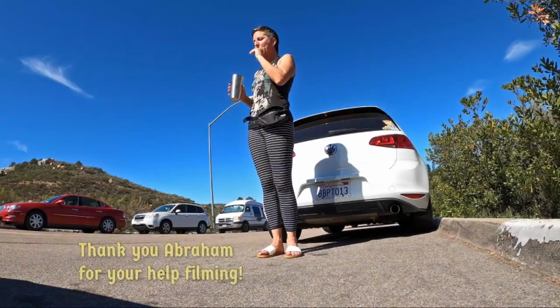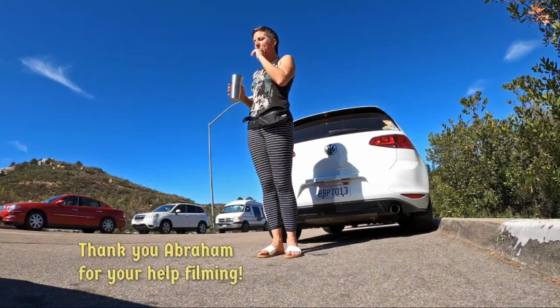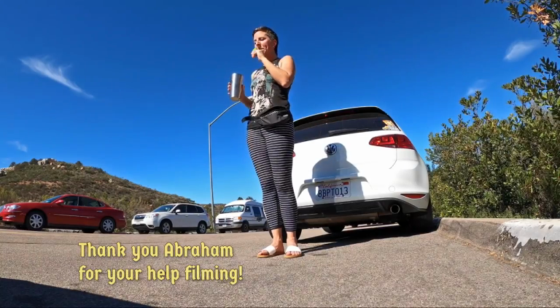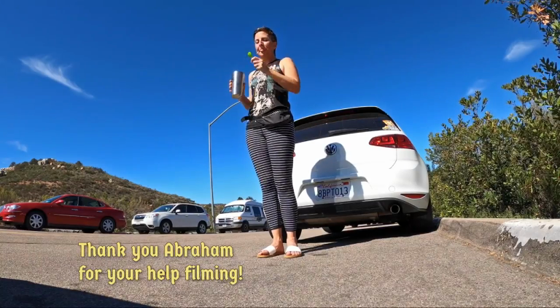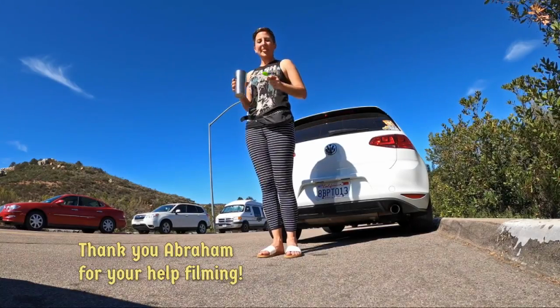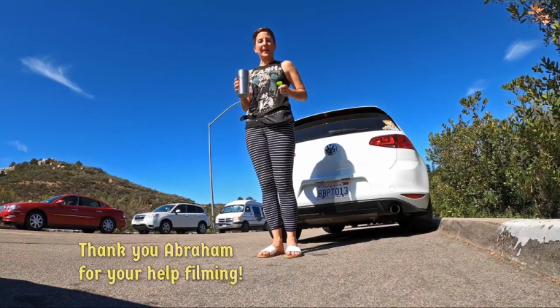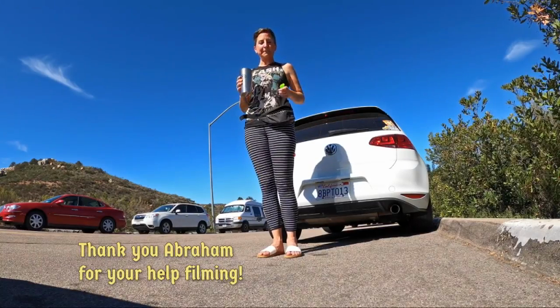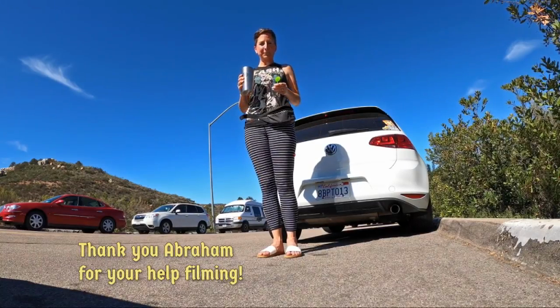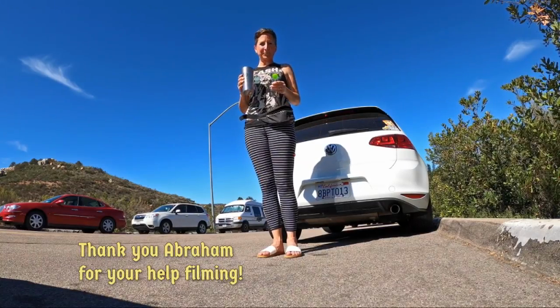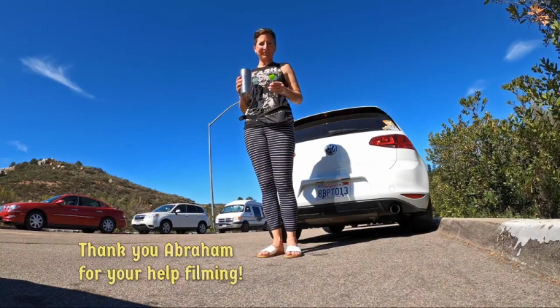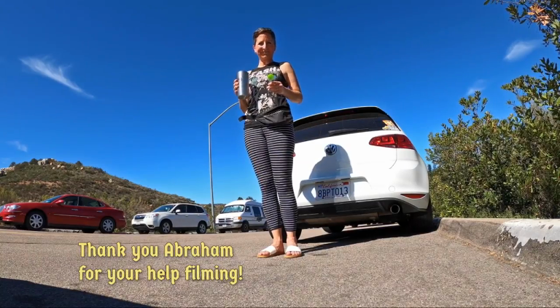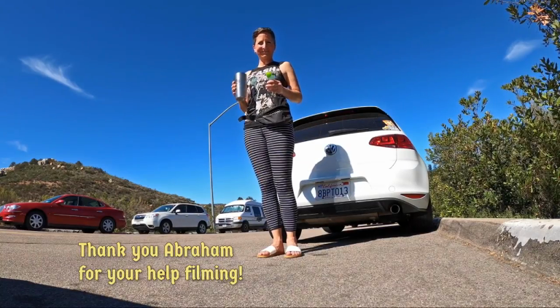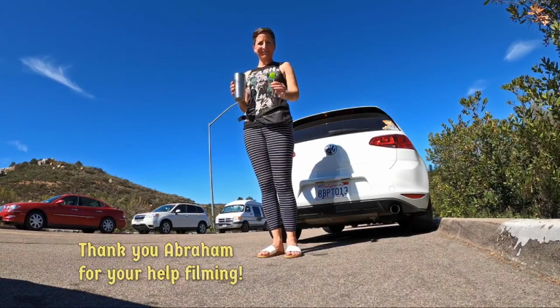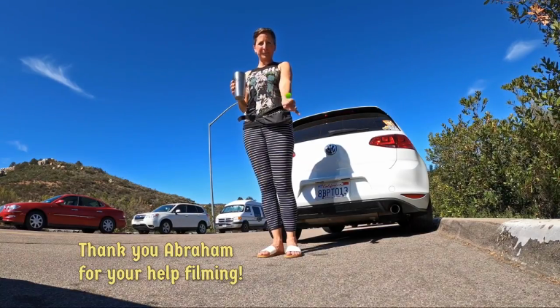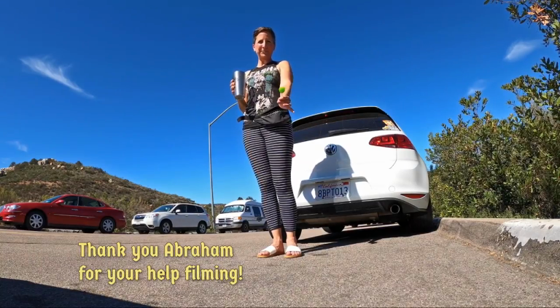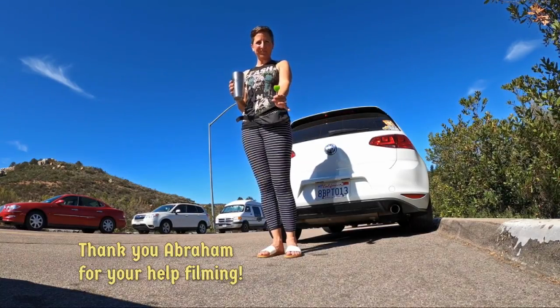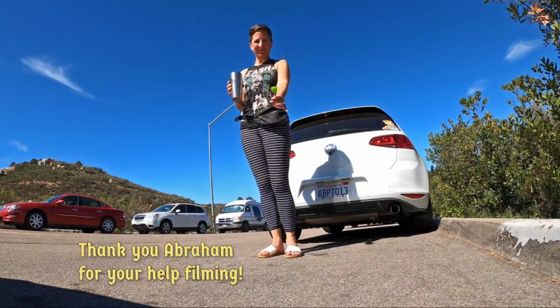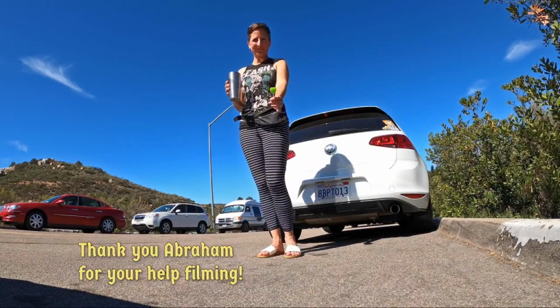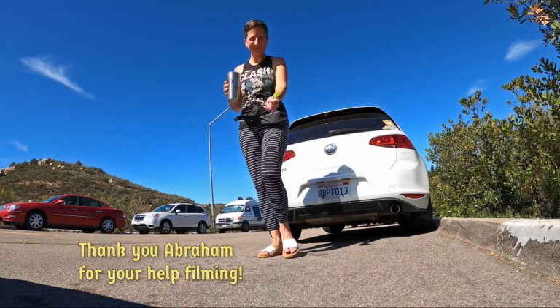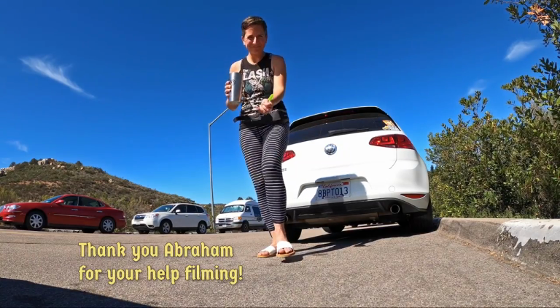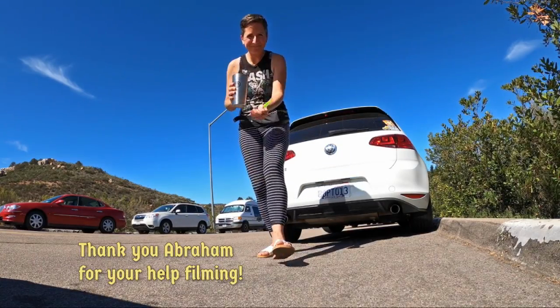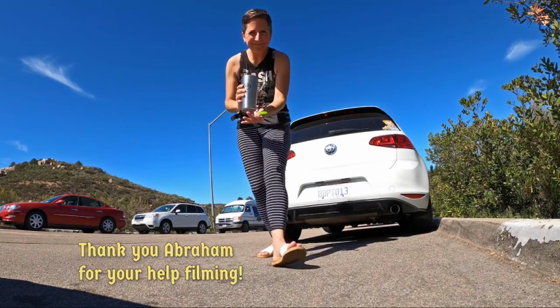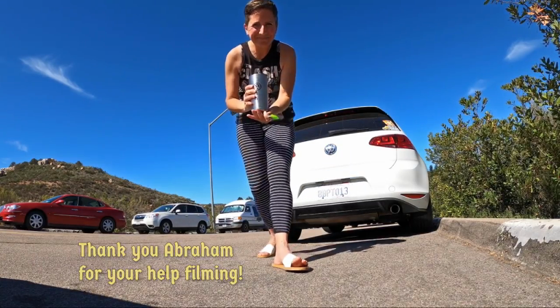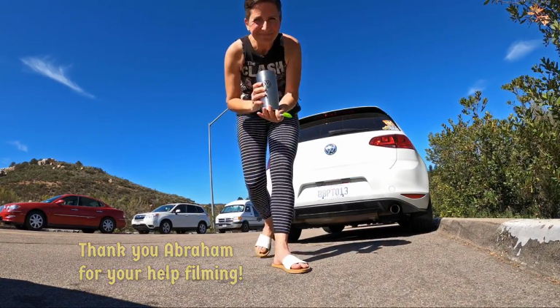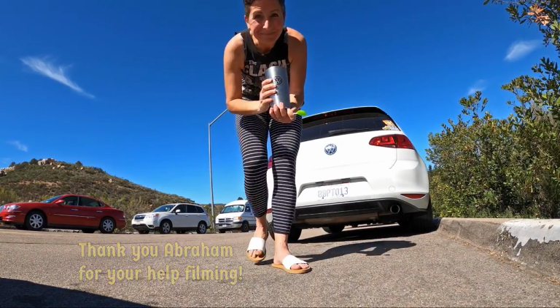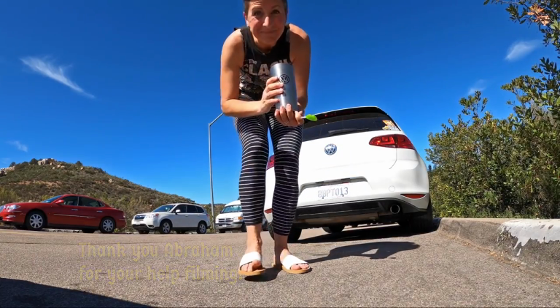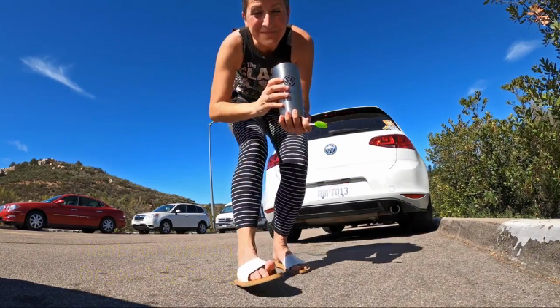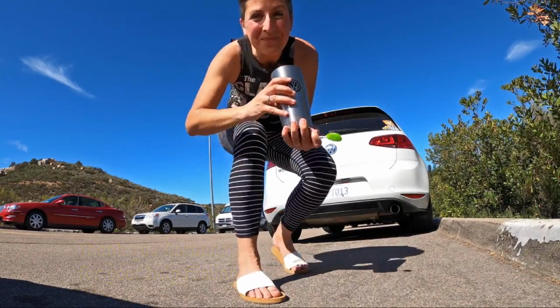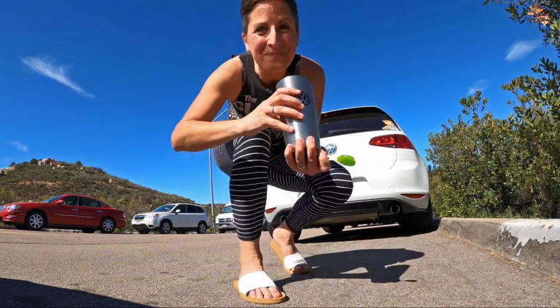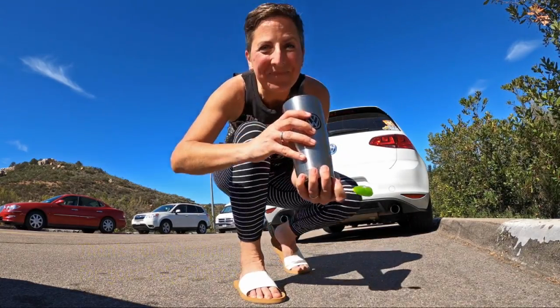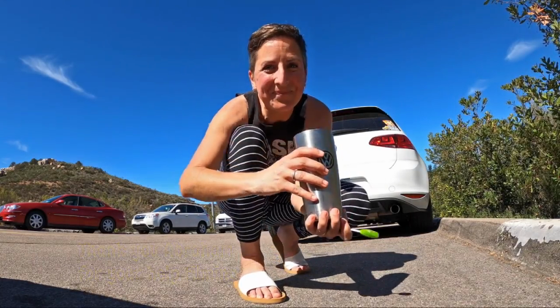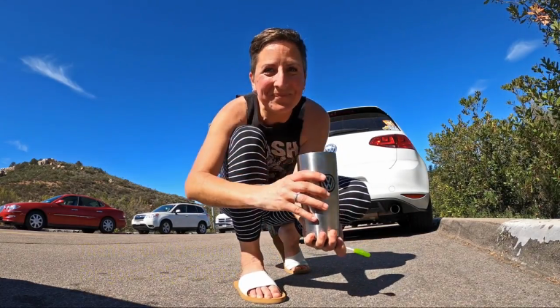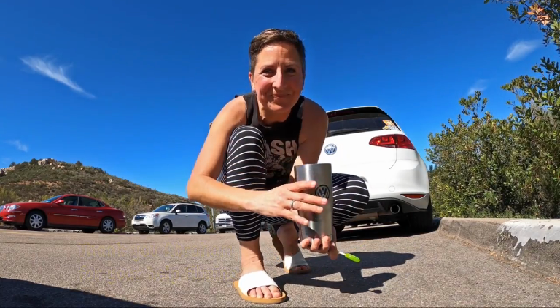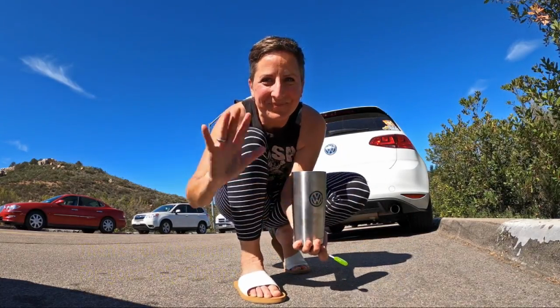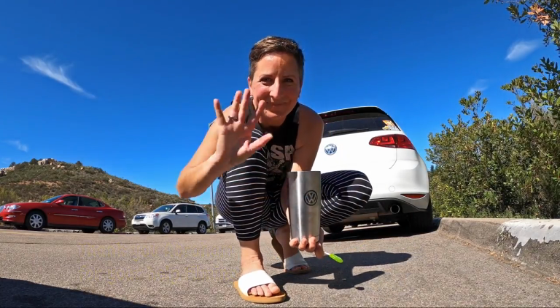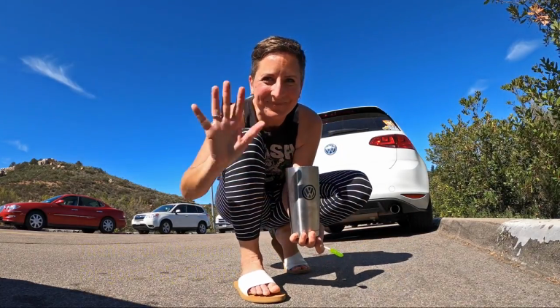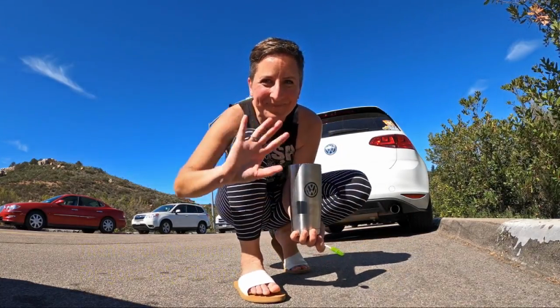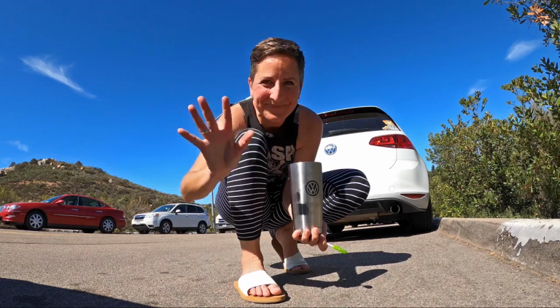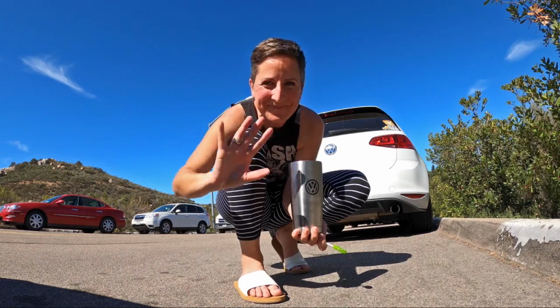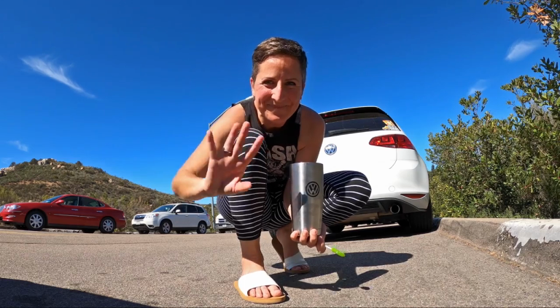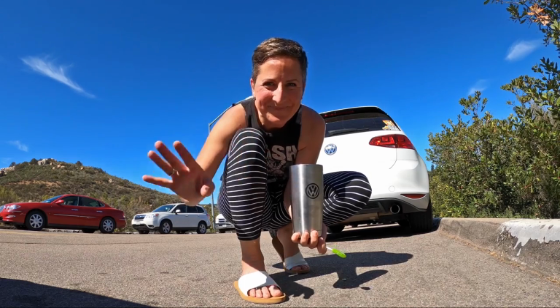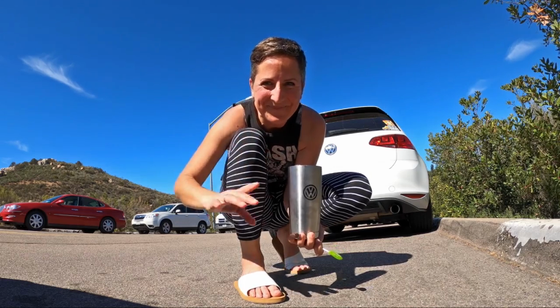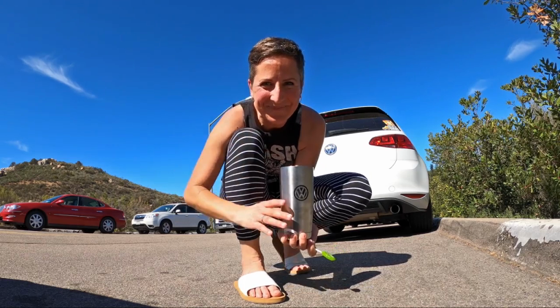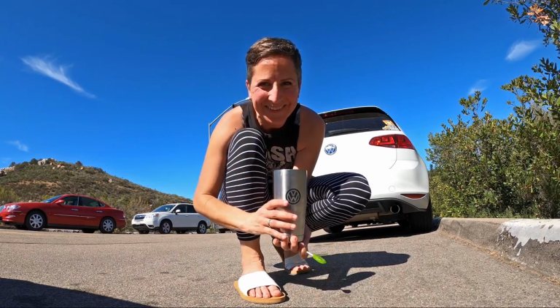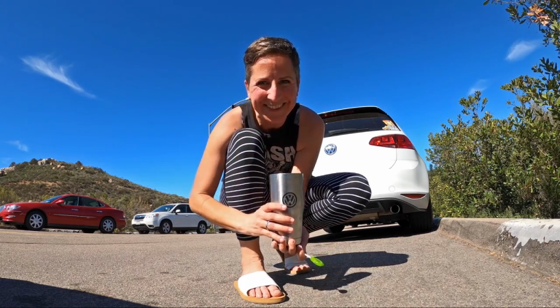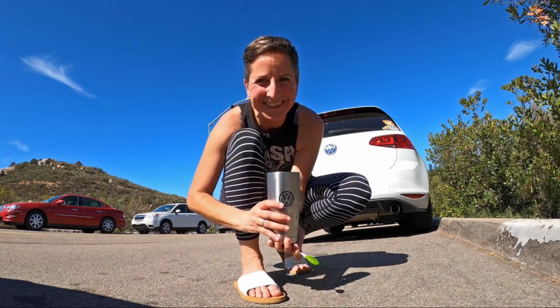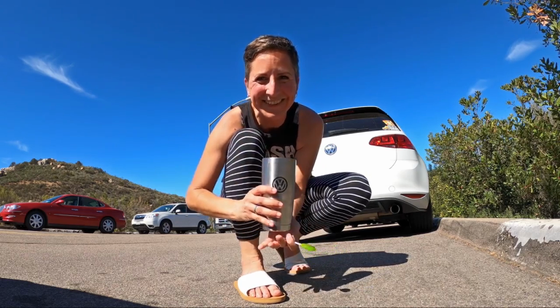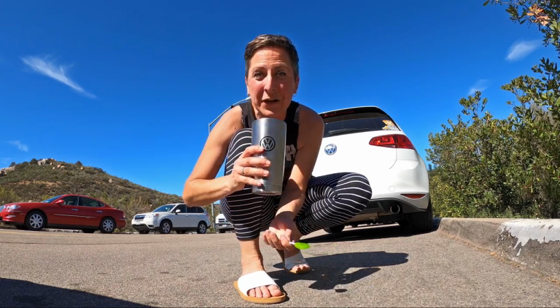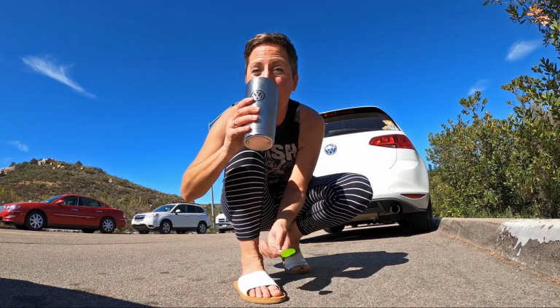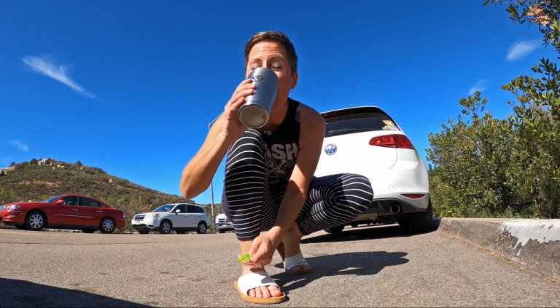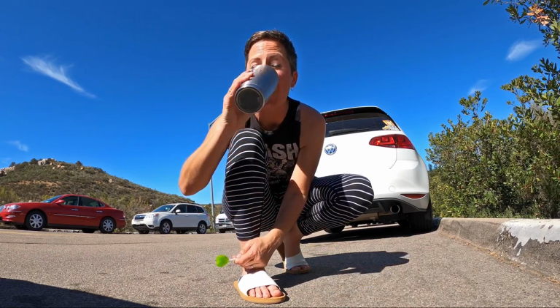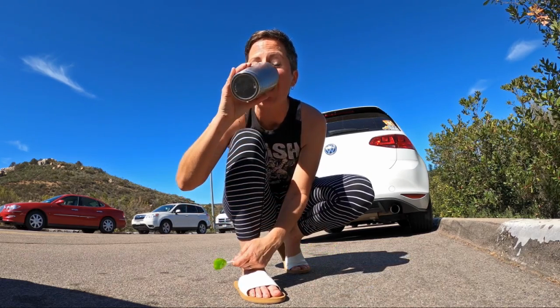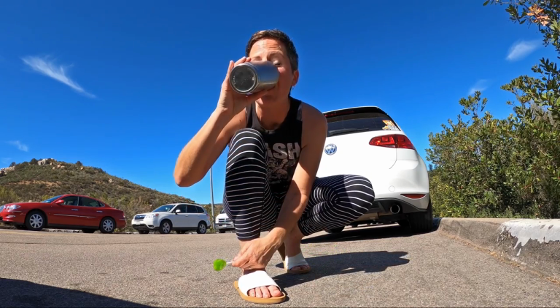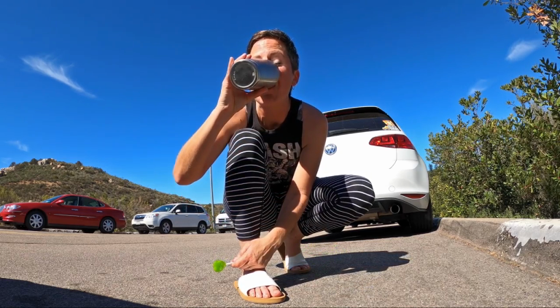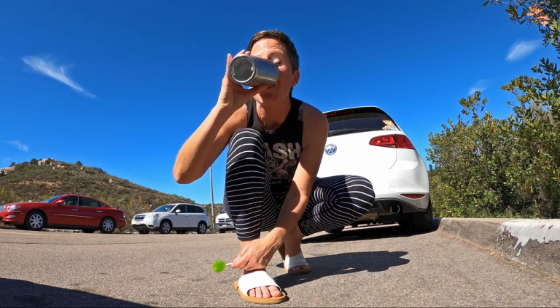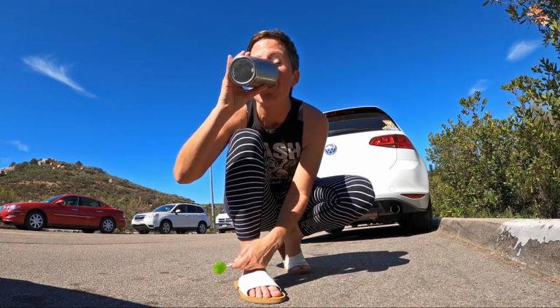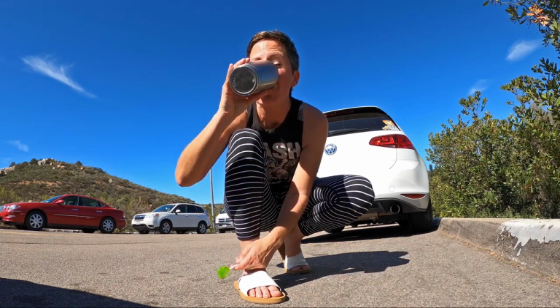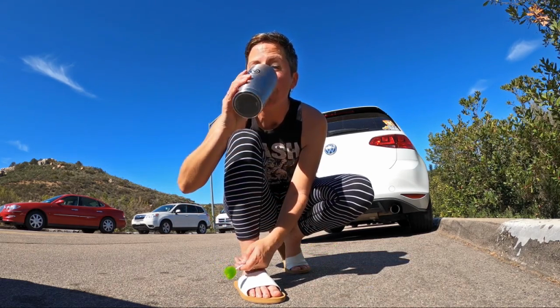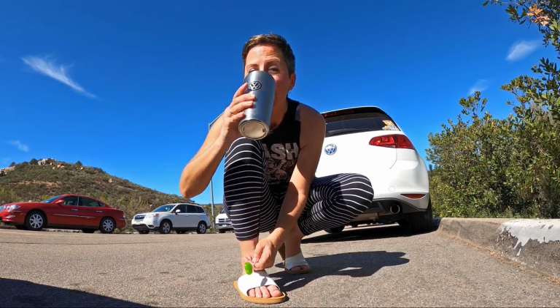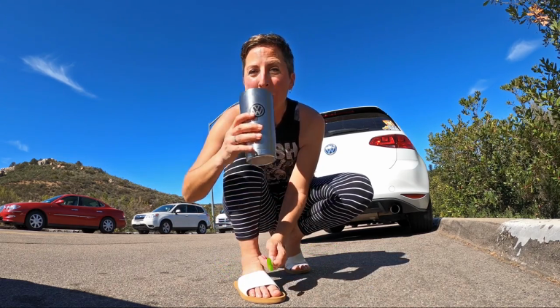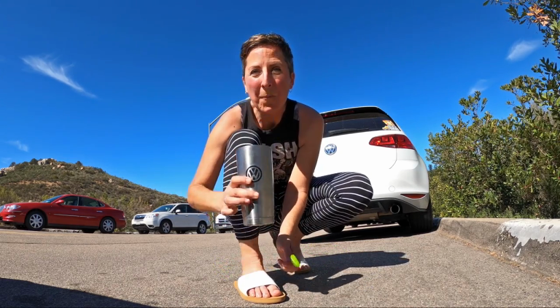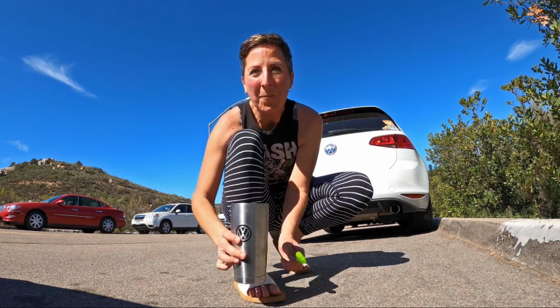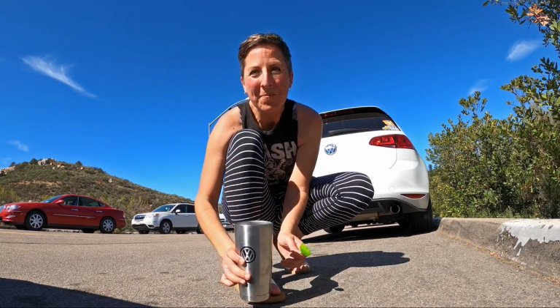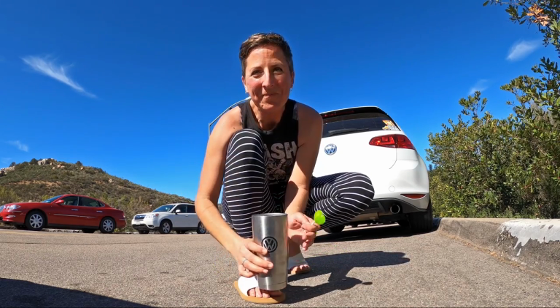Looking for some other places to skate around San Diego? I have trail reviews for all skill levels — check out my channel to see lots more.